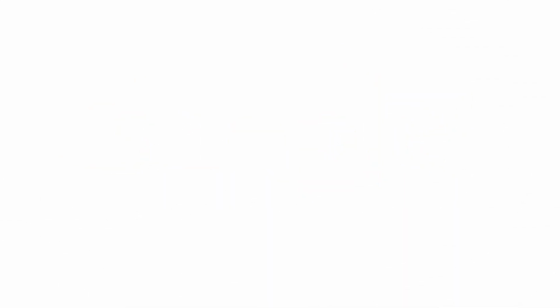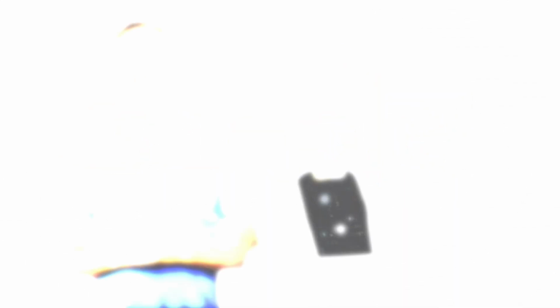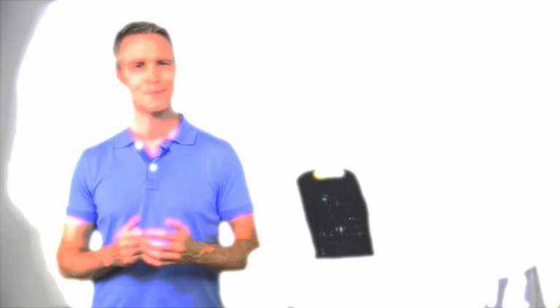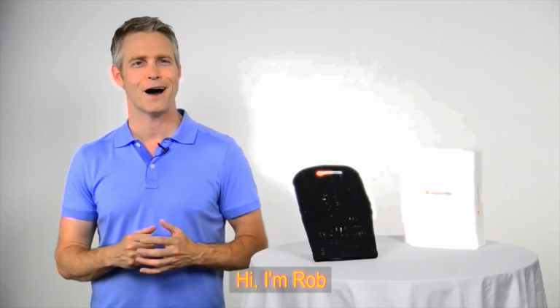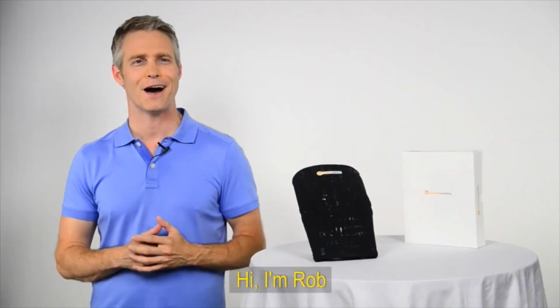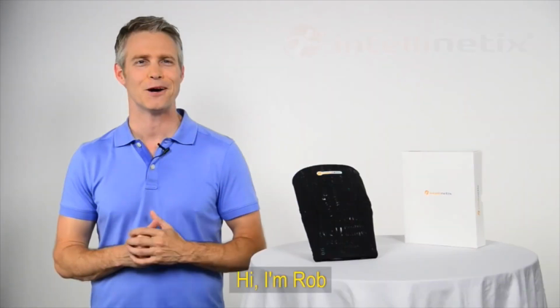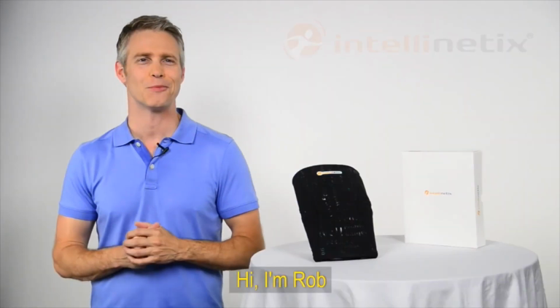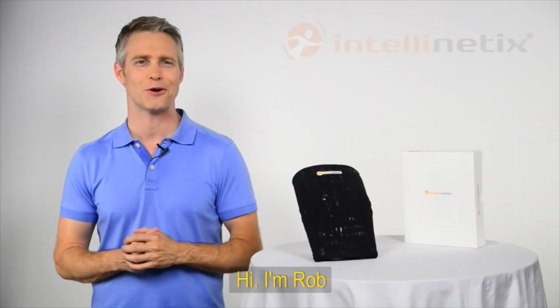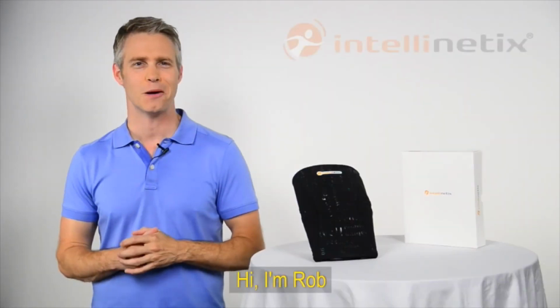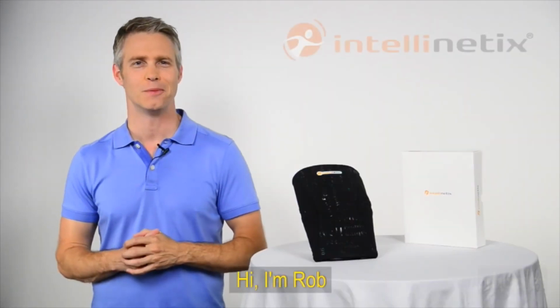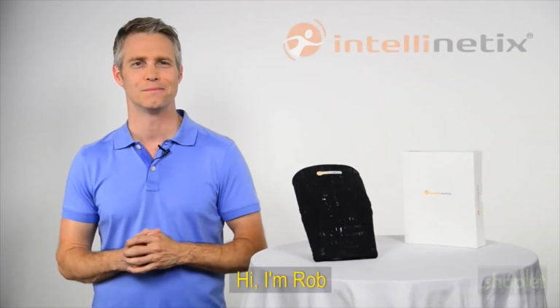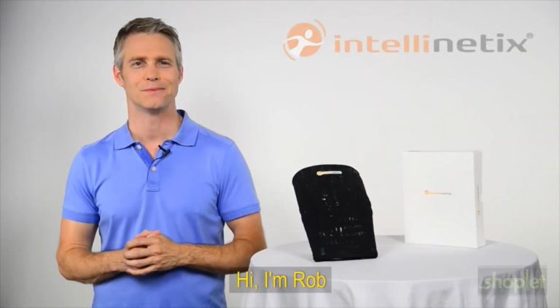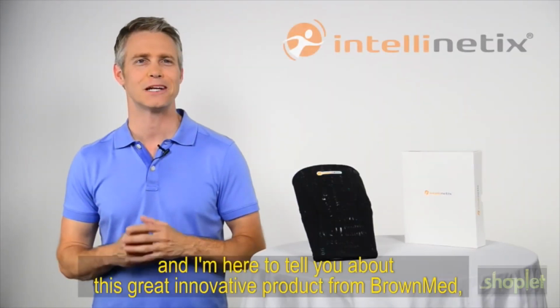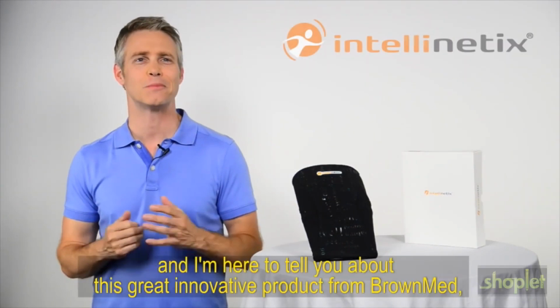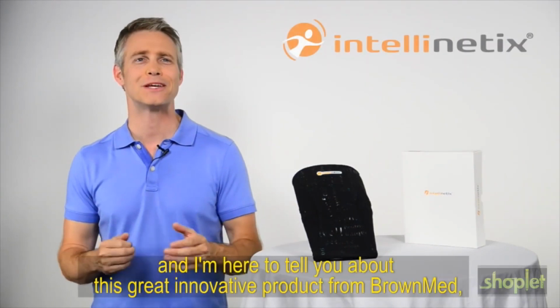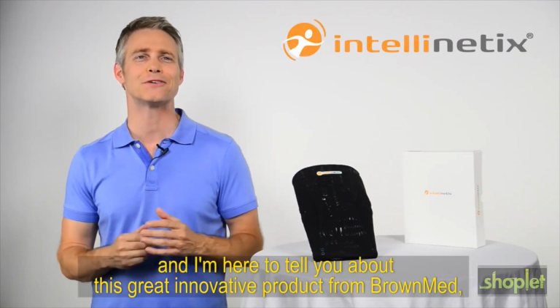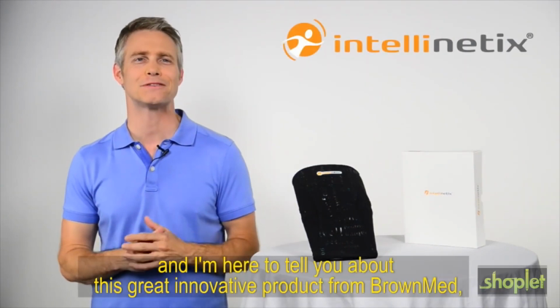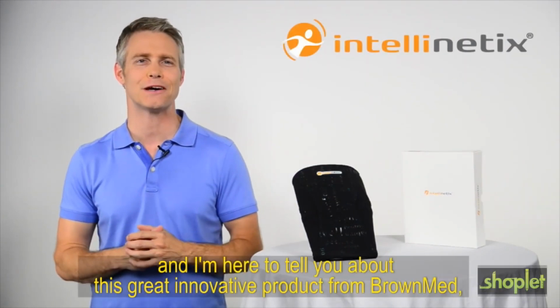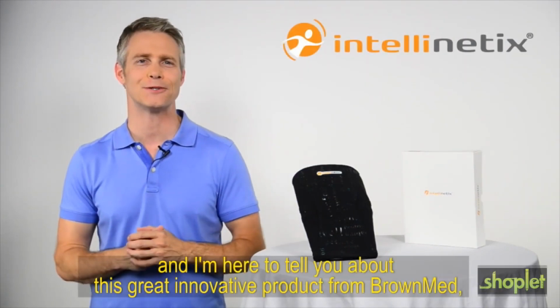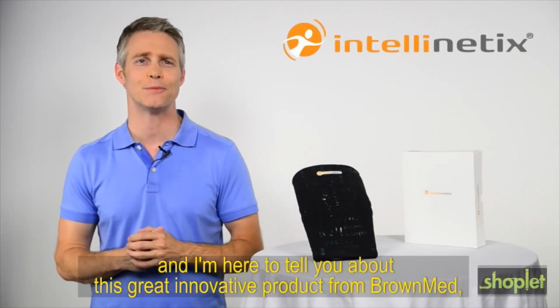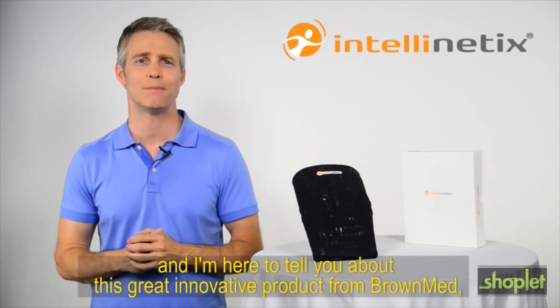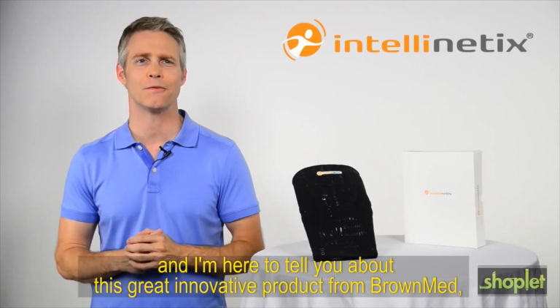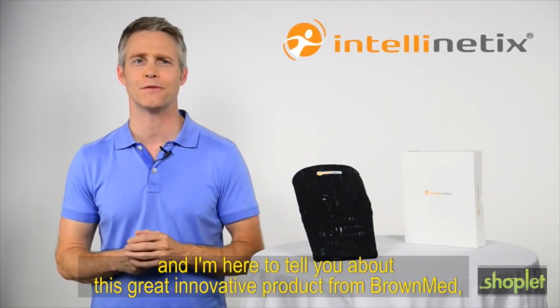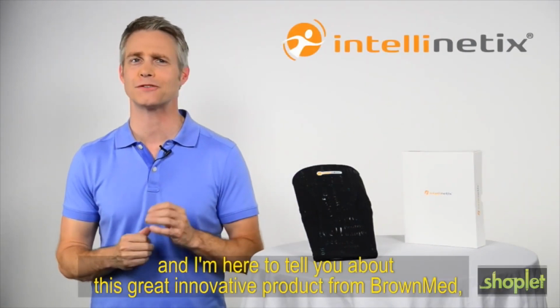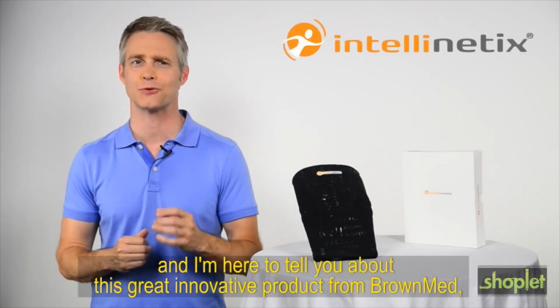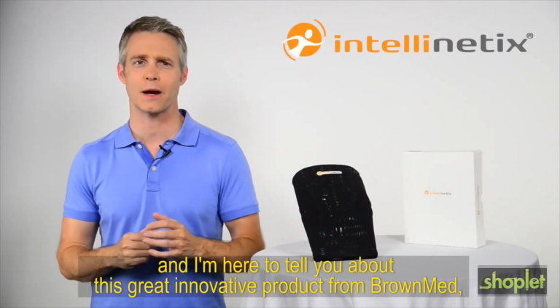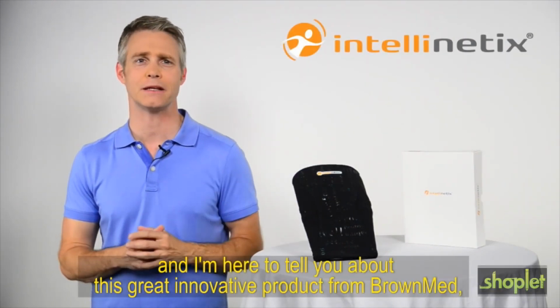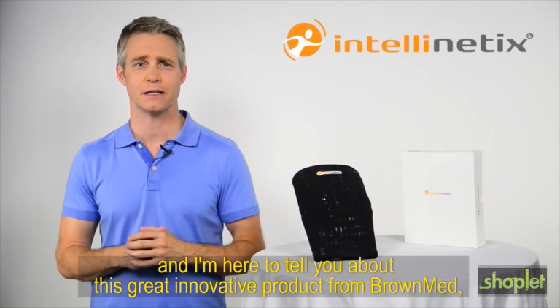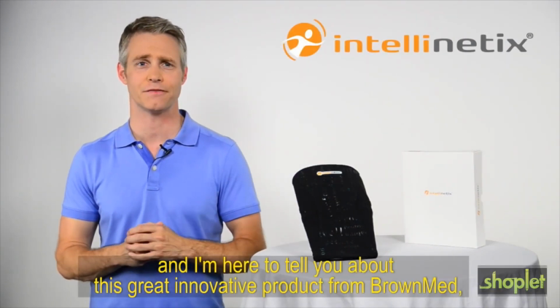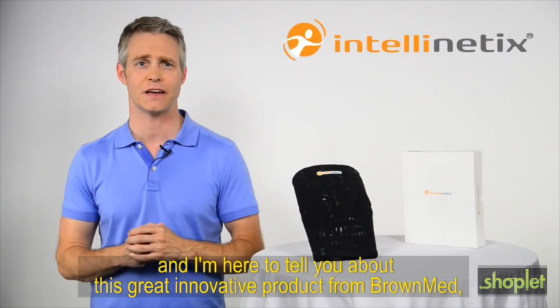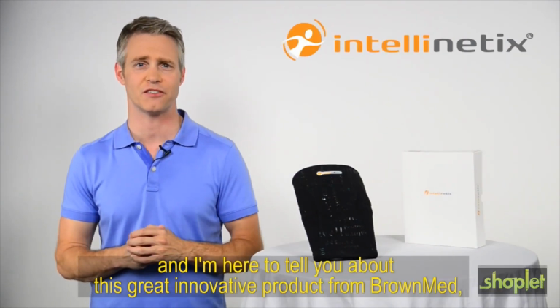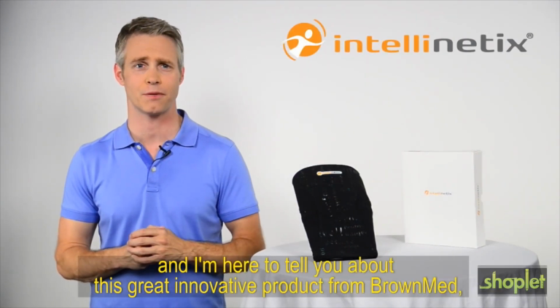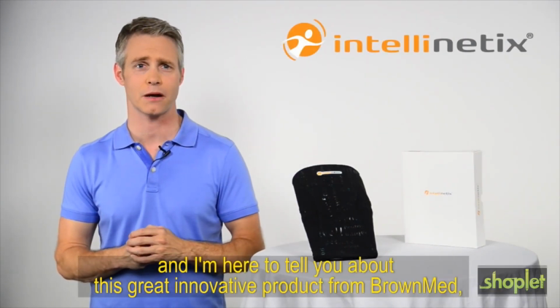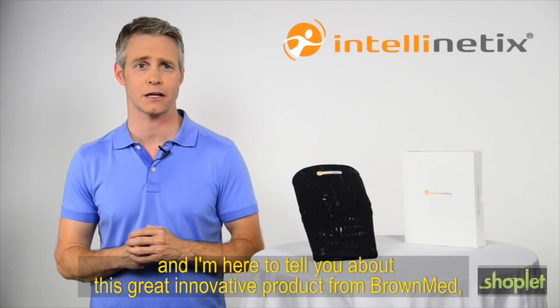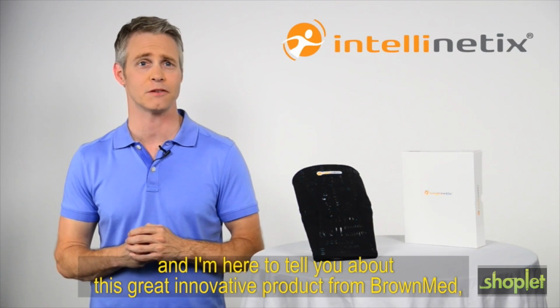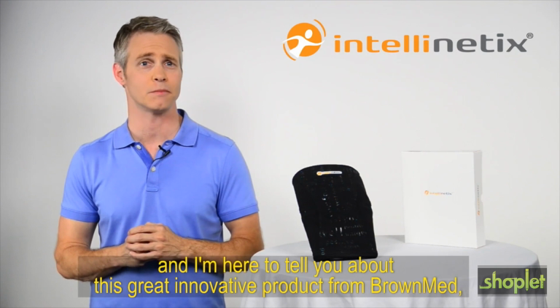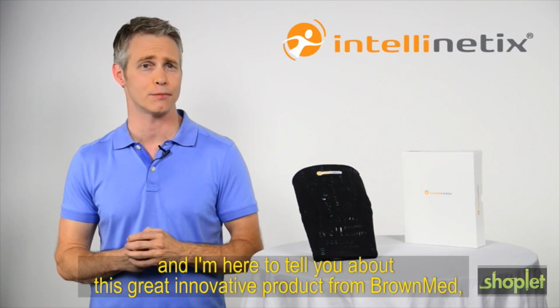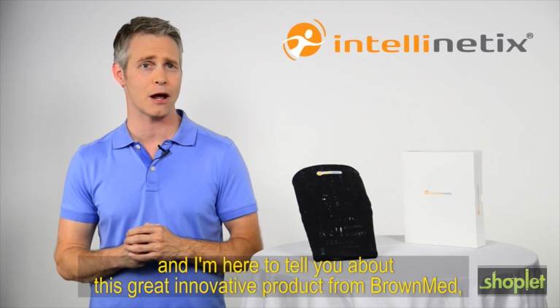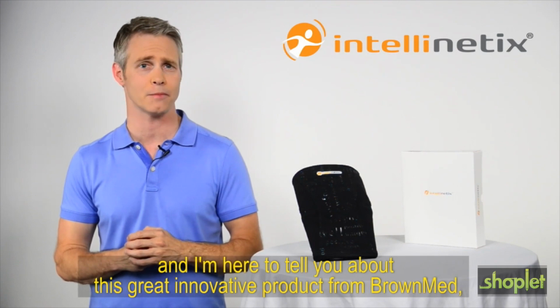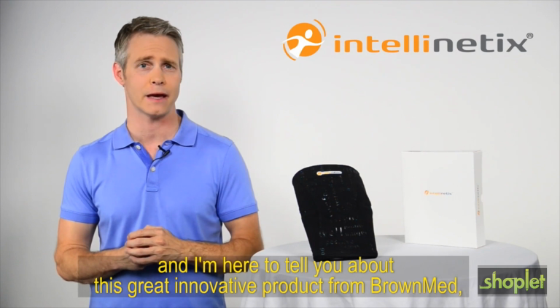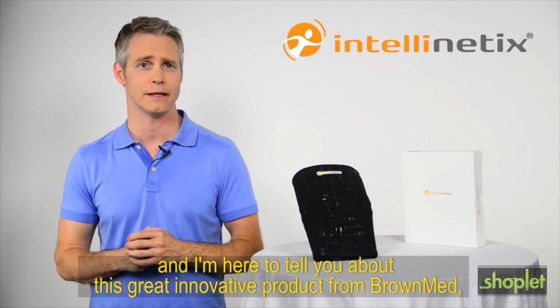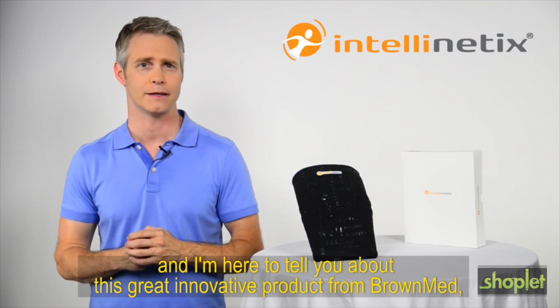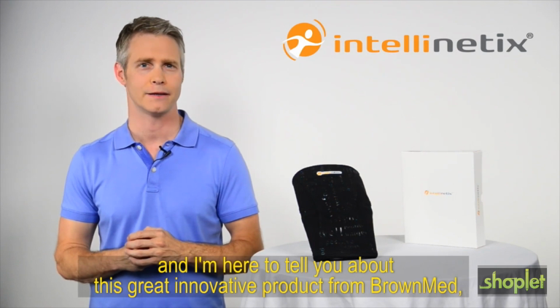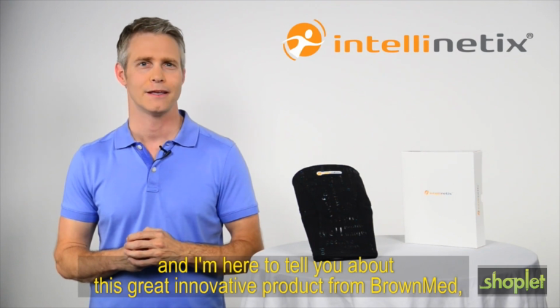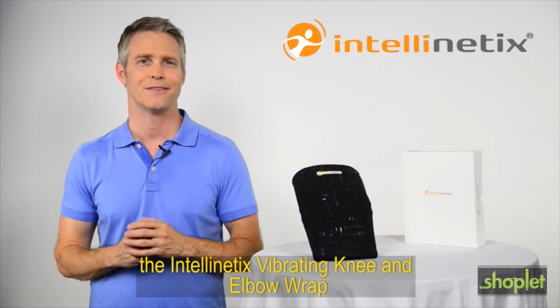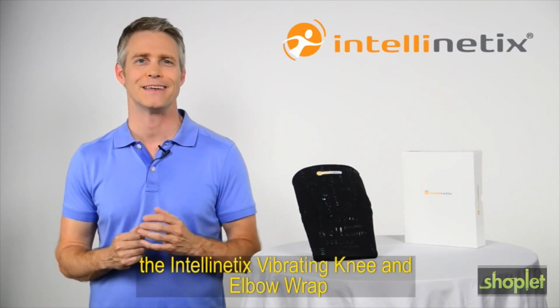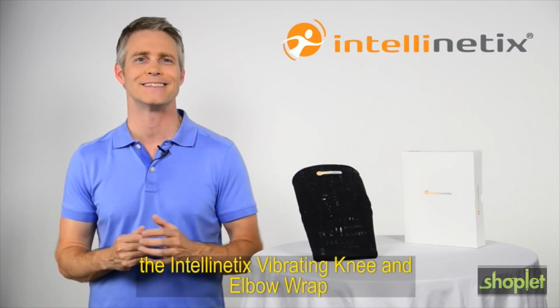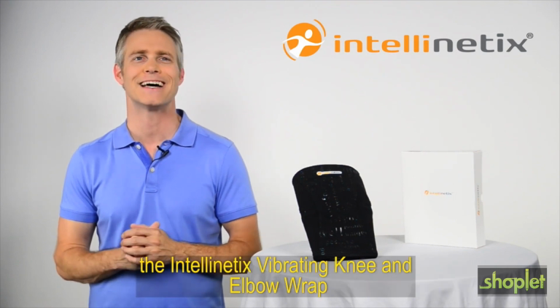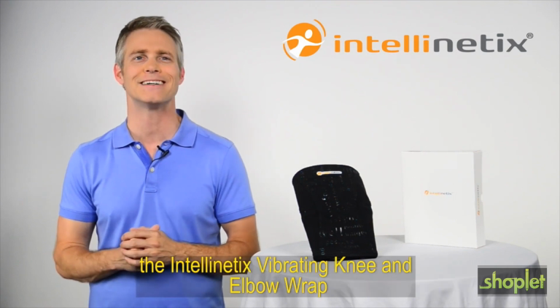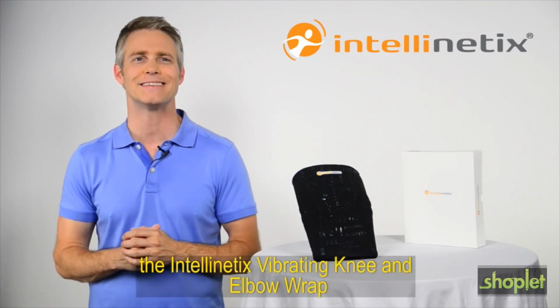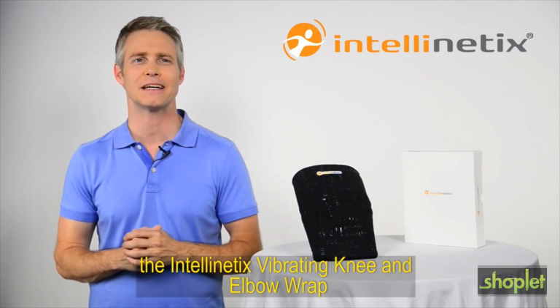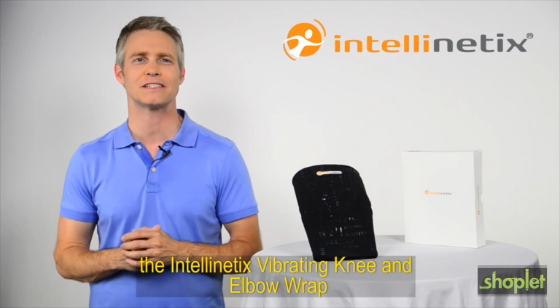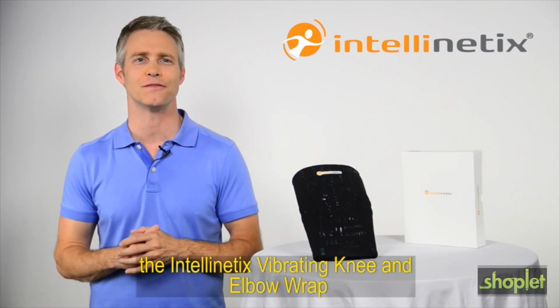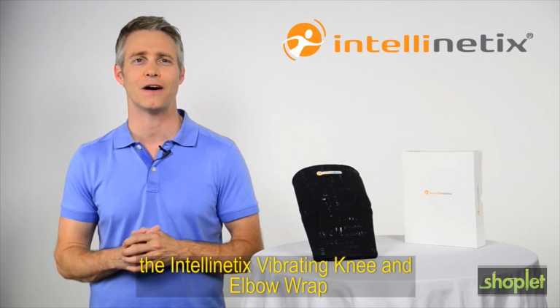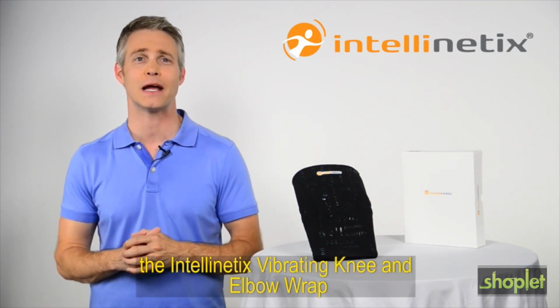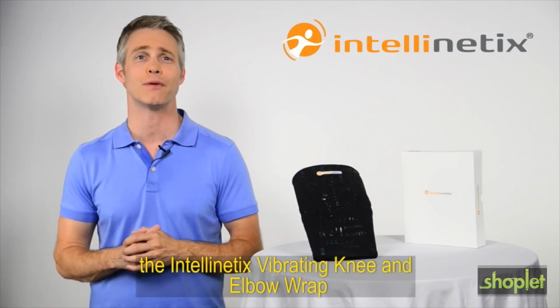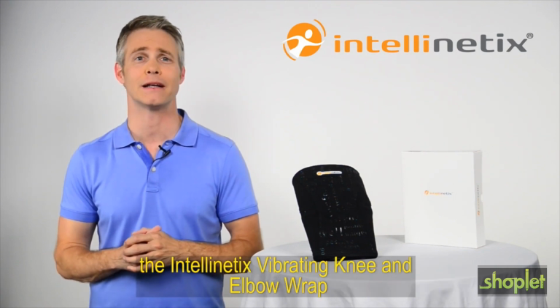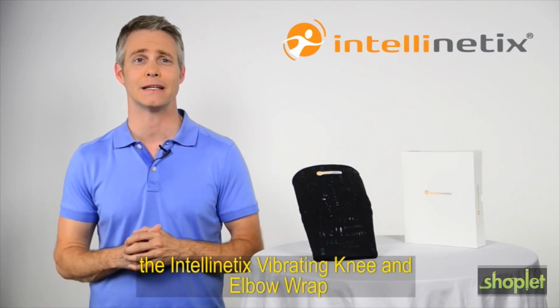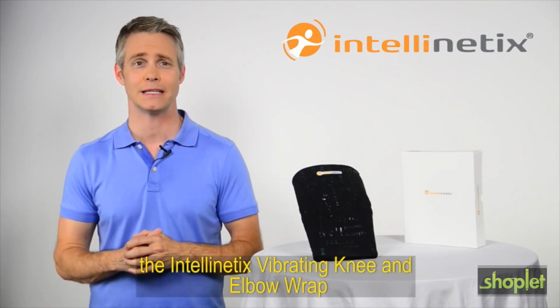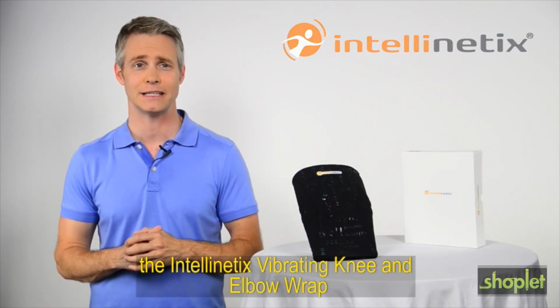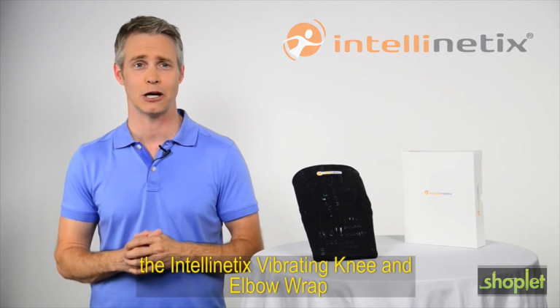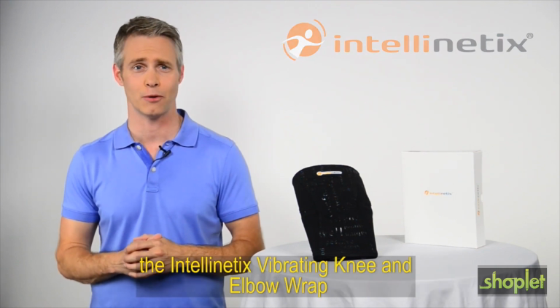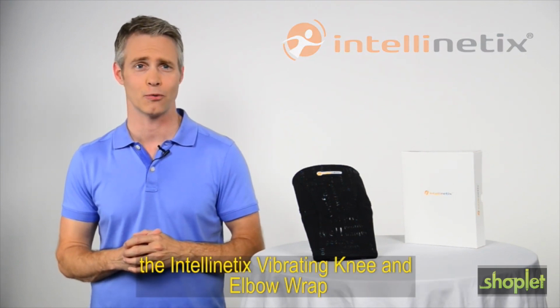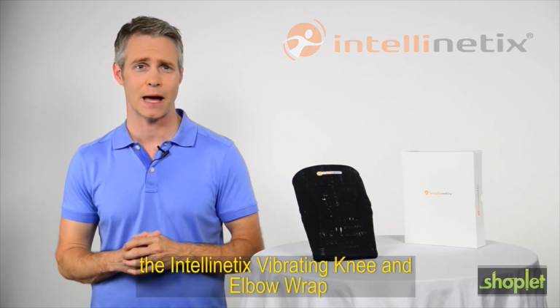Hi, I'm Rob, and I'm here to tell you about this great innovative product from BrownMed, the Intellinetix Vibrating Knee and Elbow Wrap.